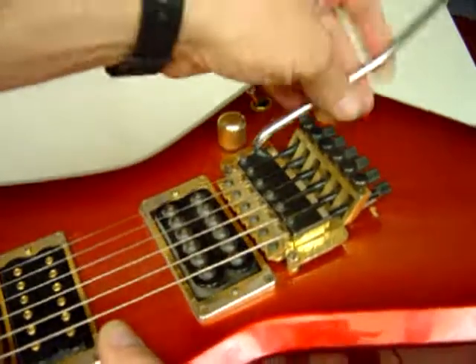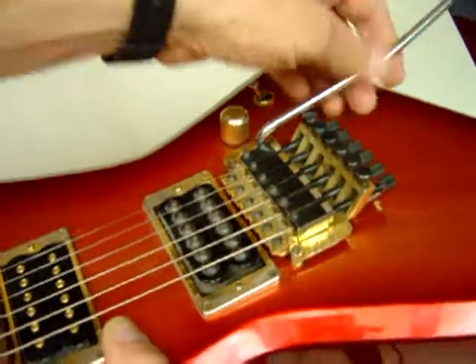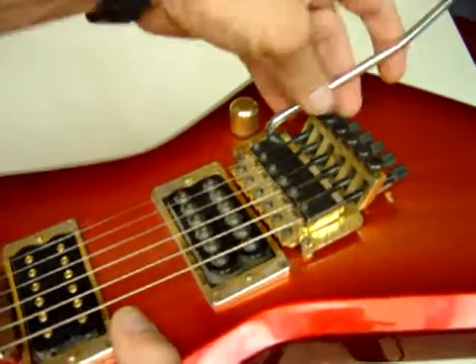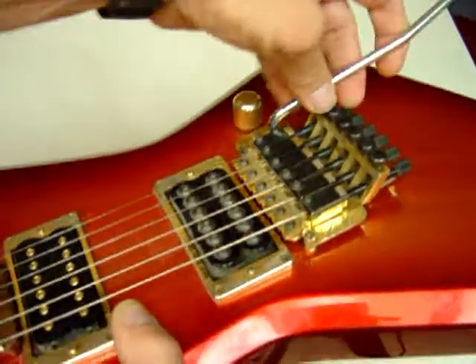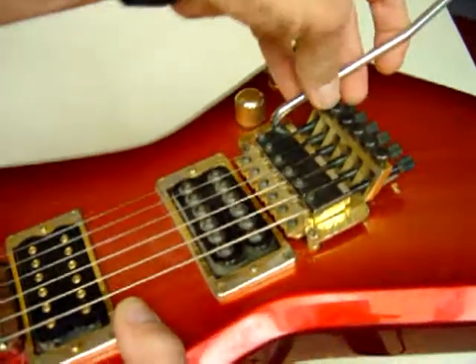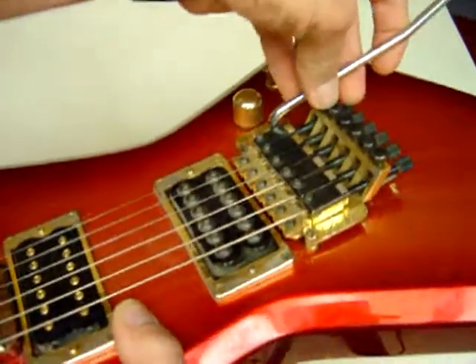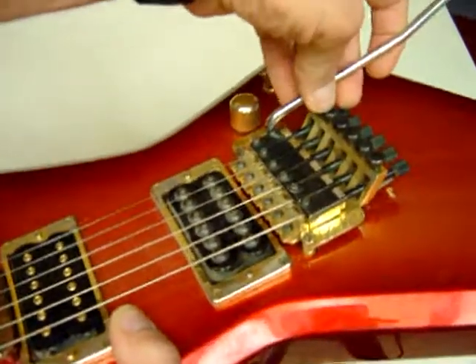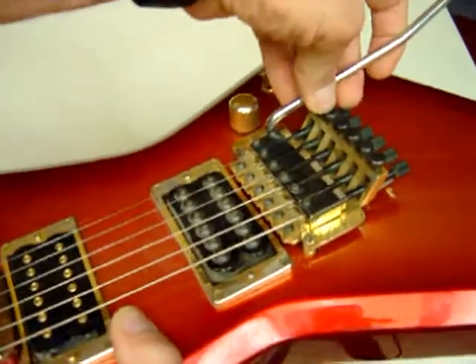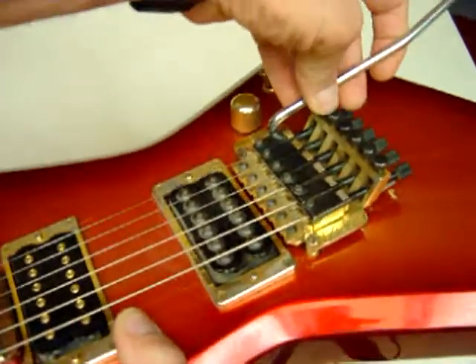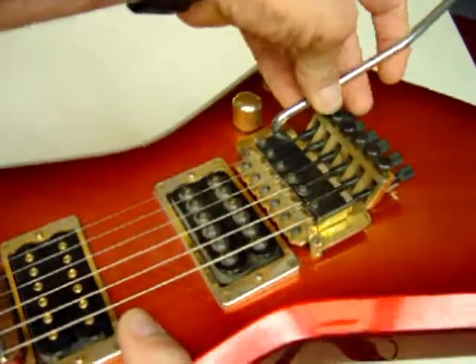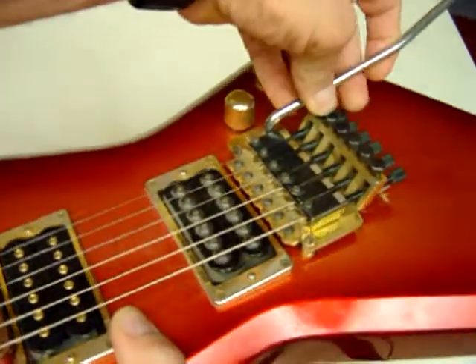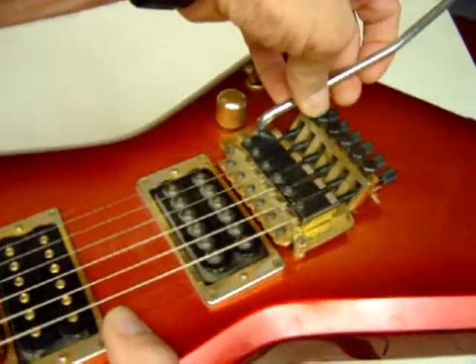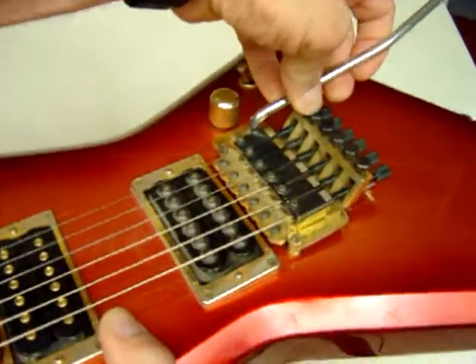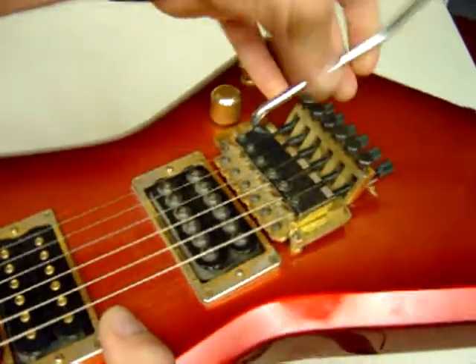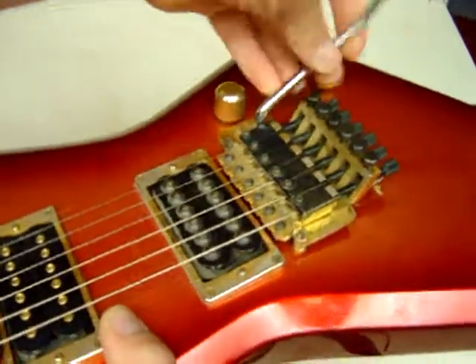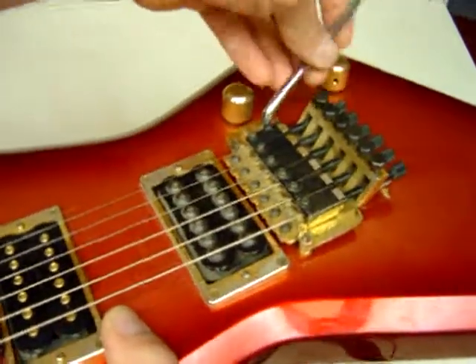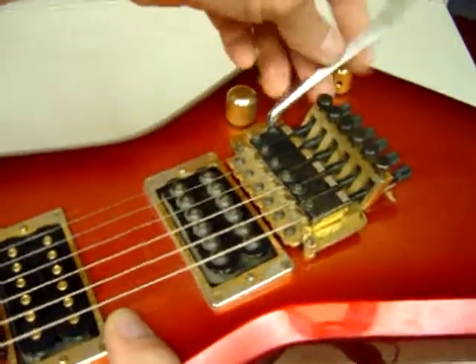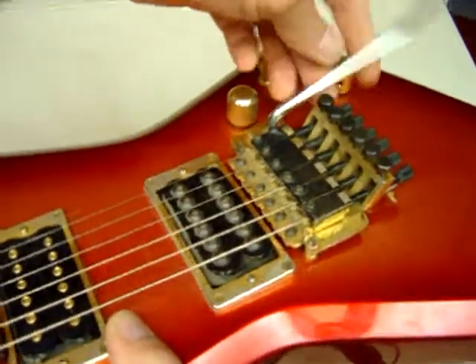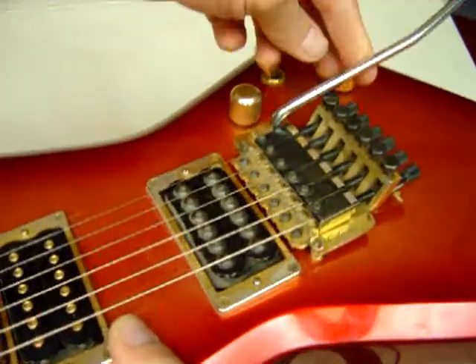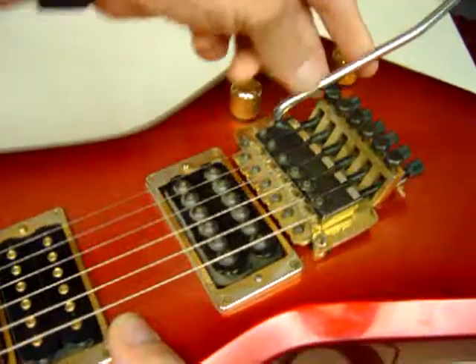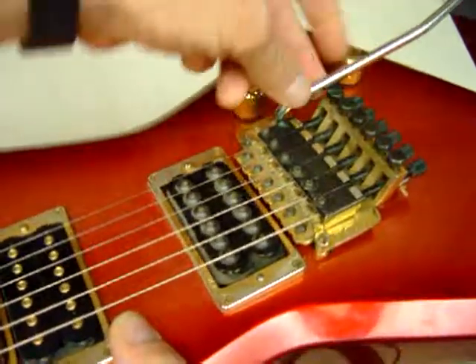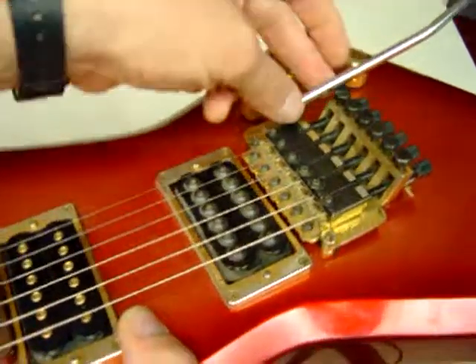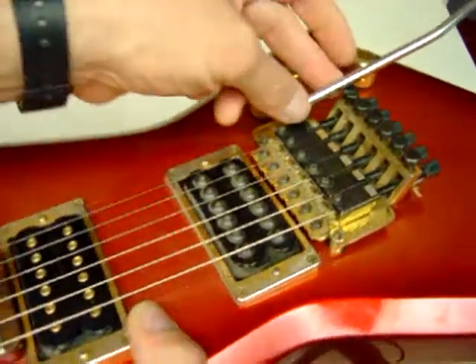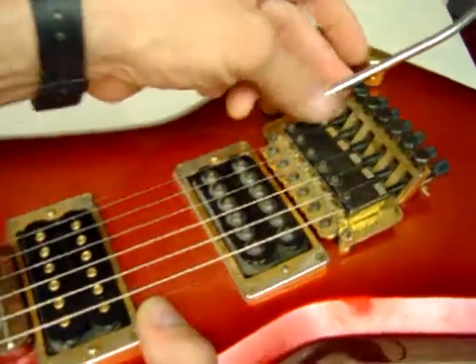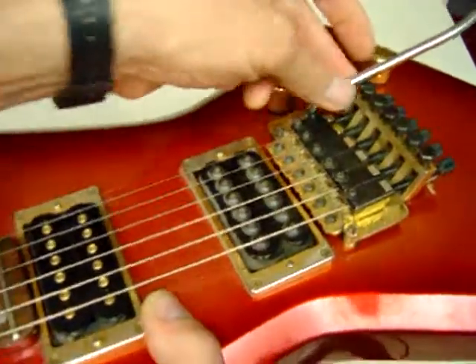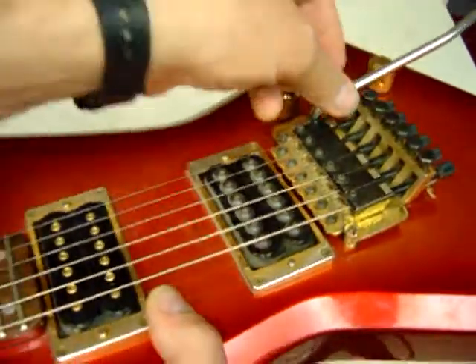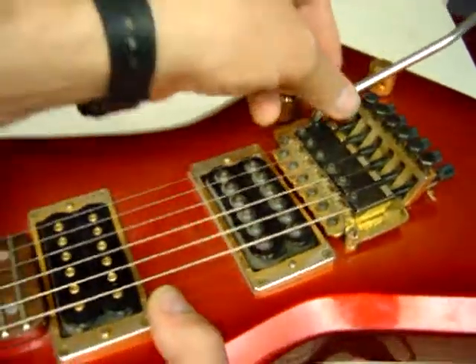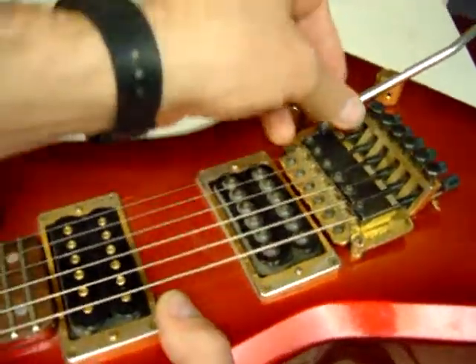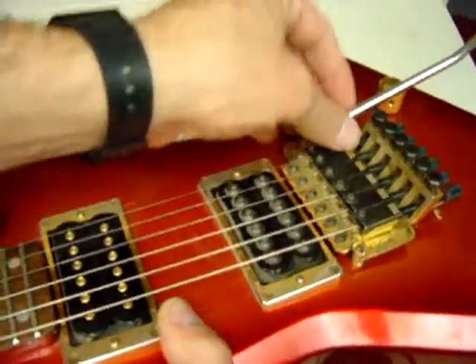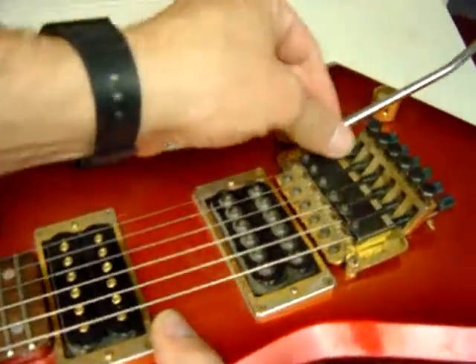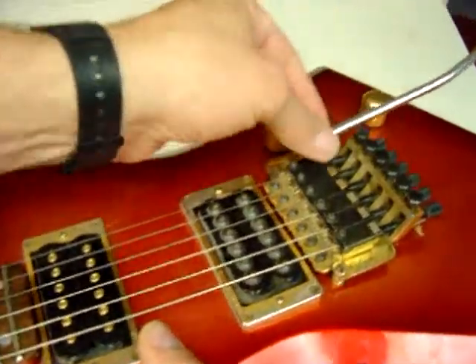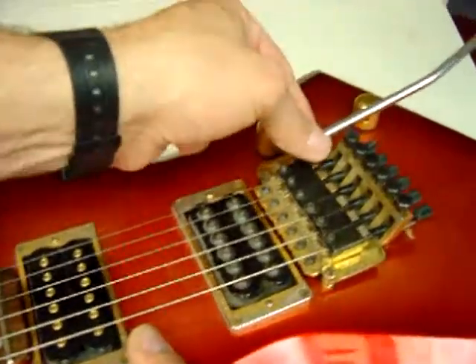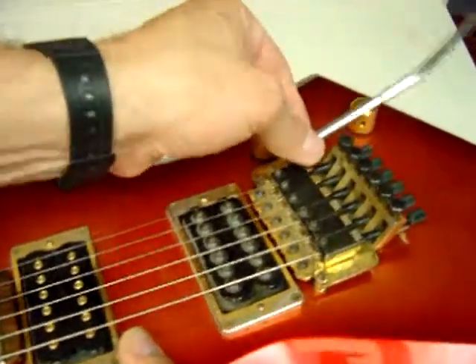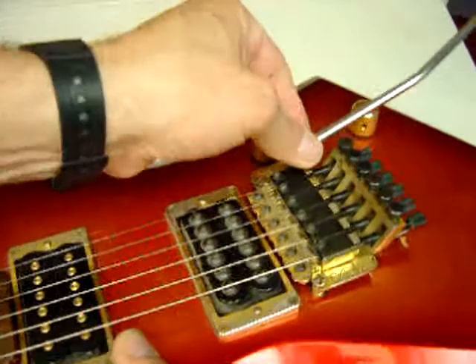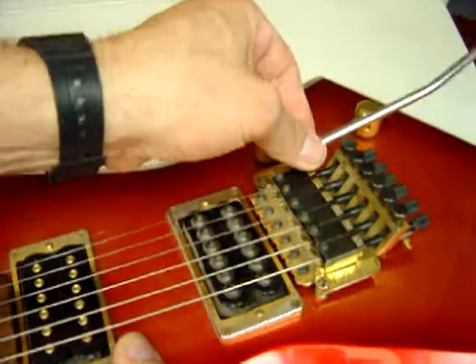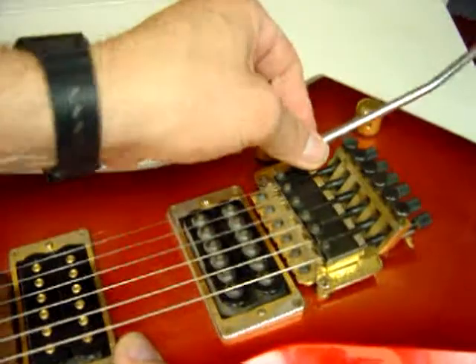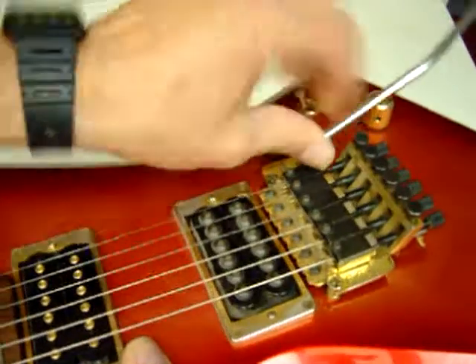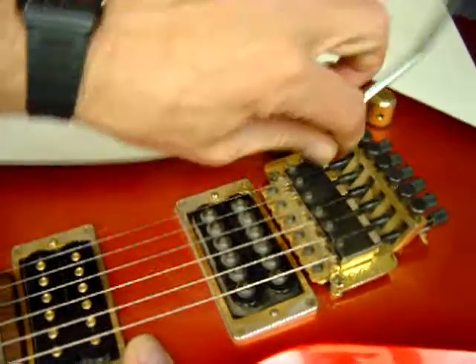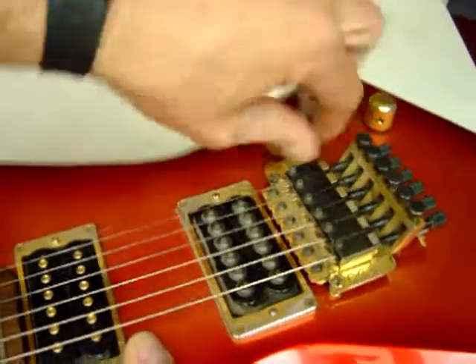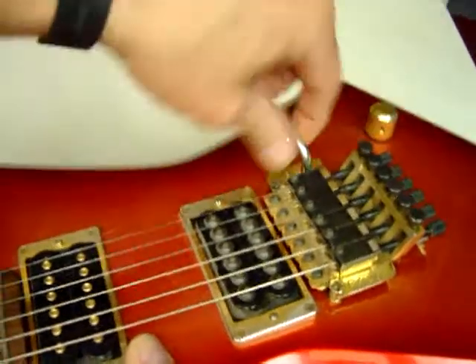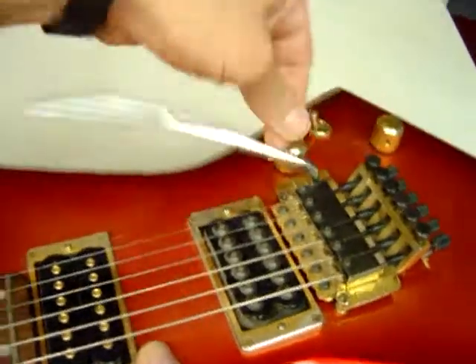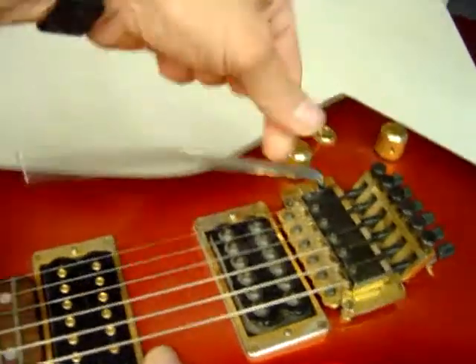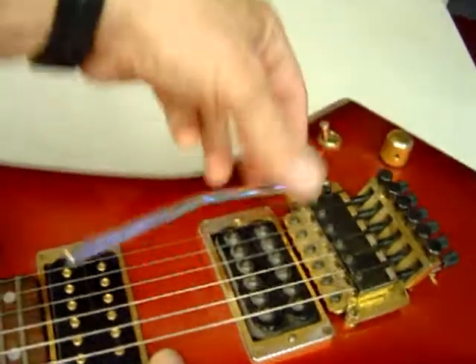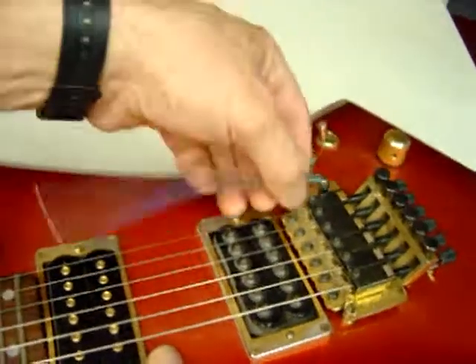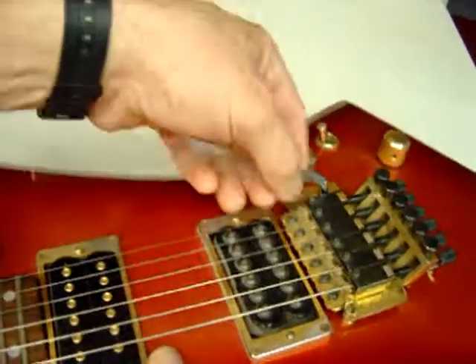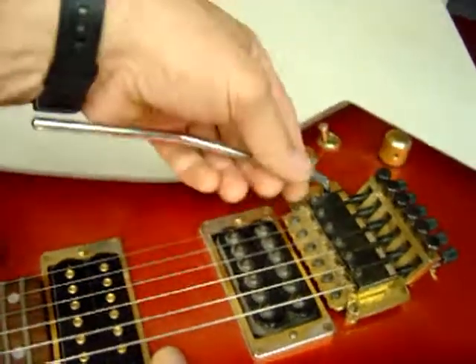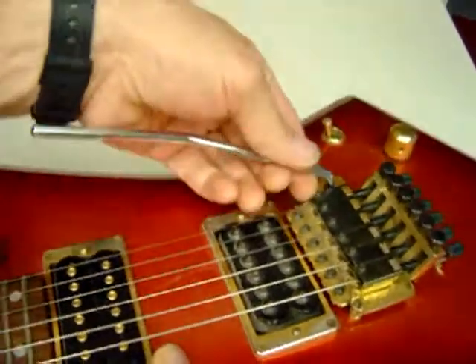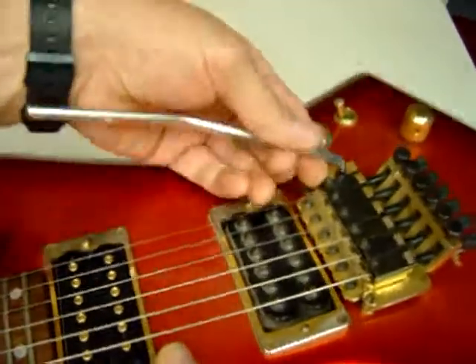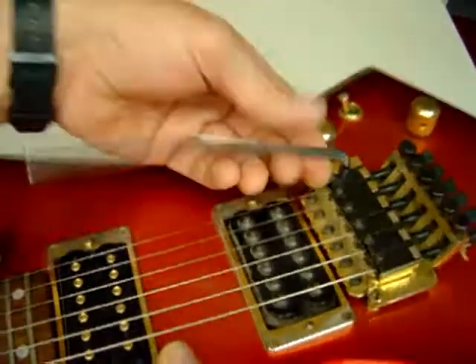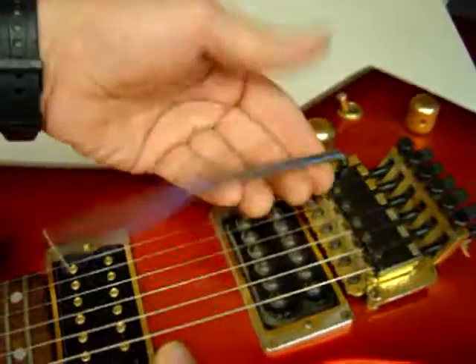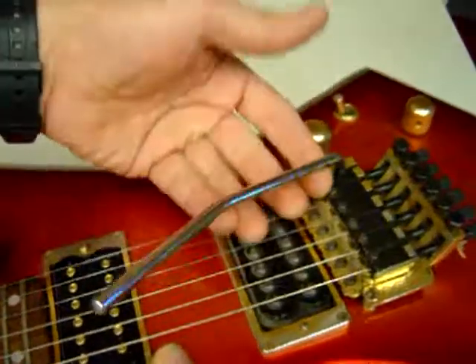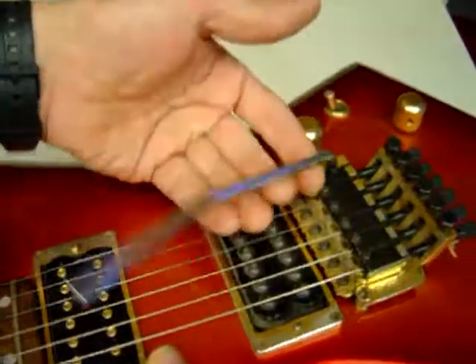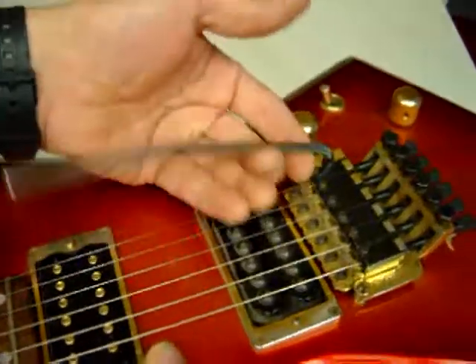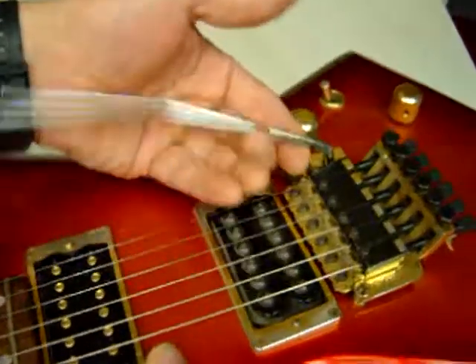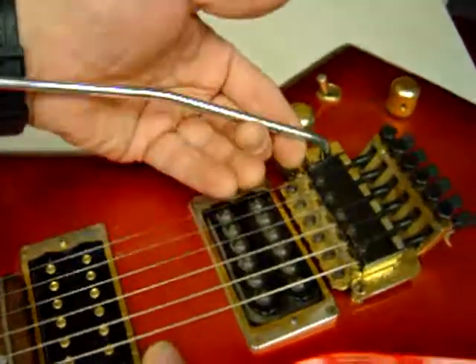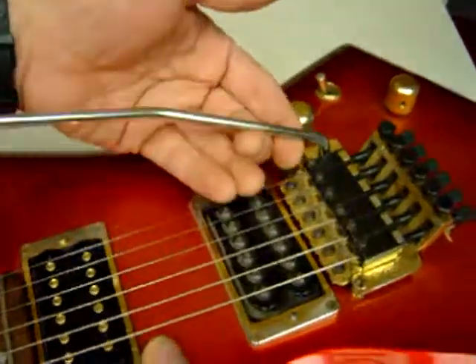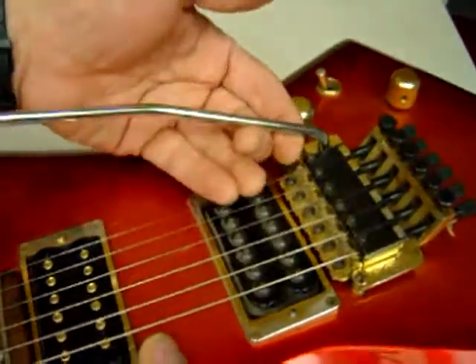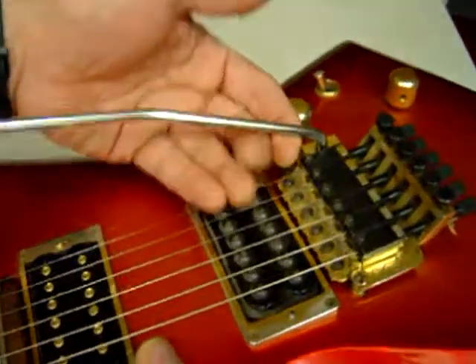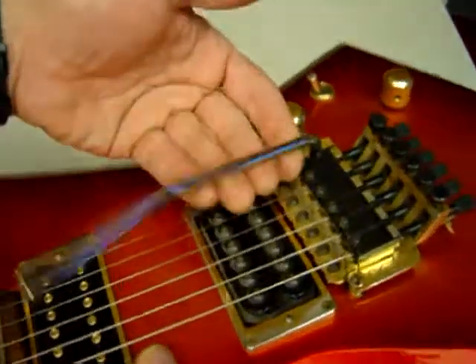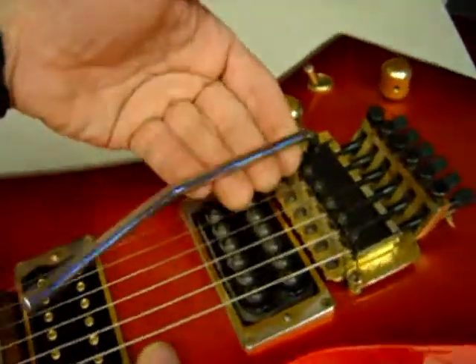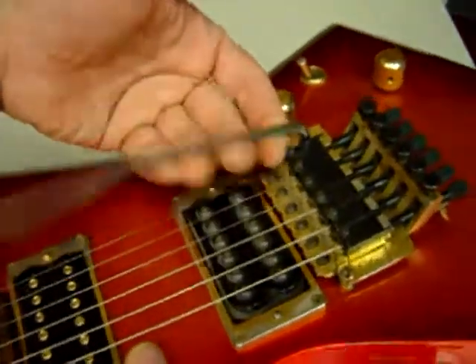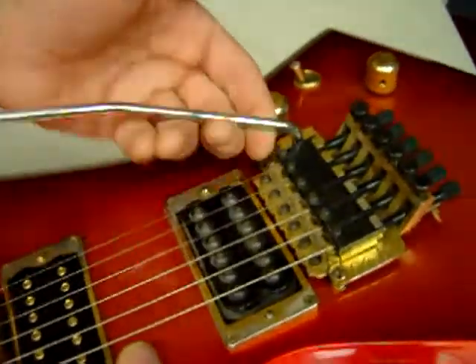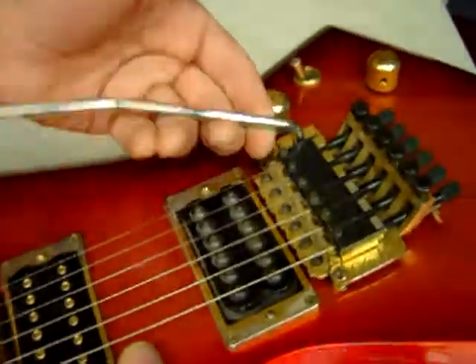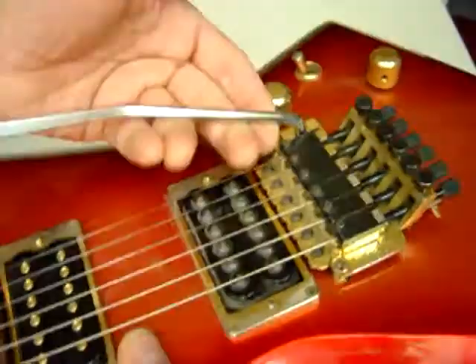I guess if you screw it in too far it hits this, but it's alright — that's in there good.